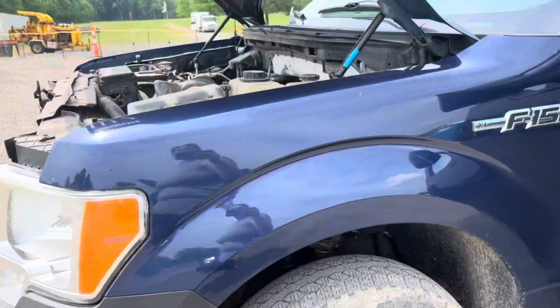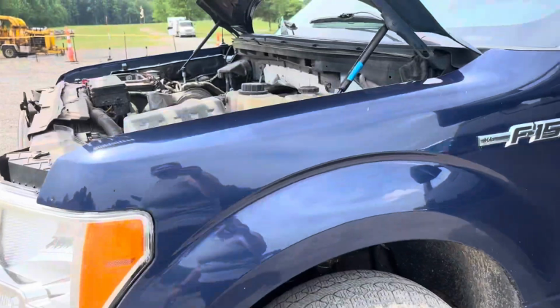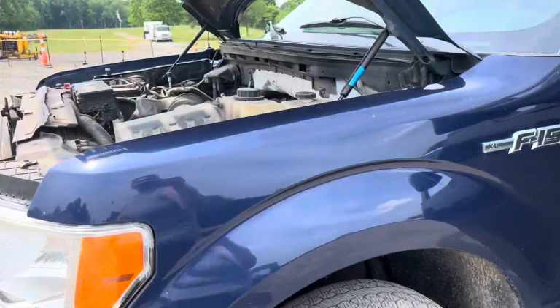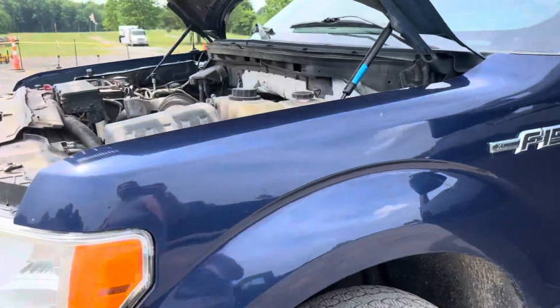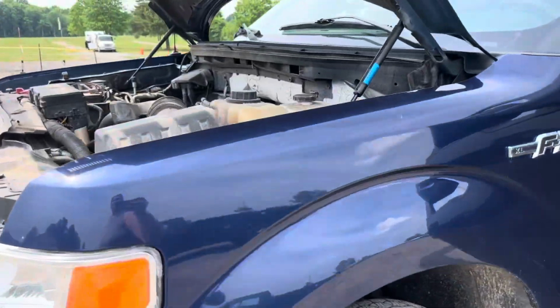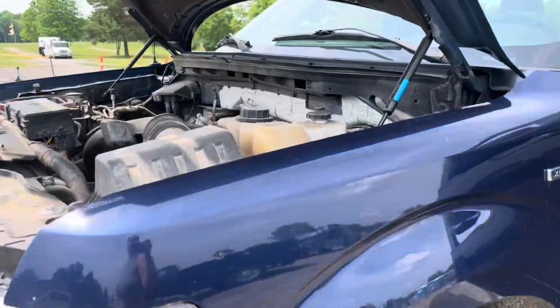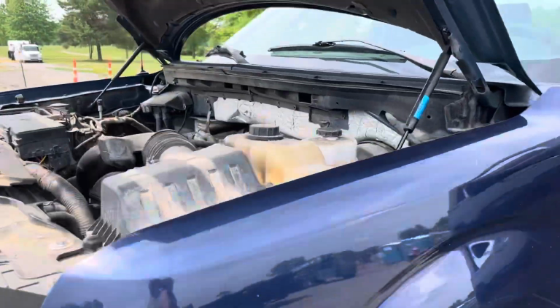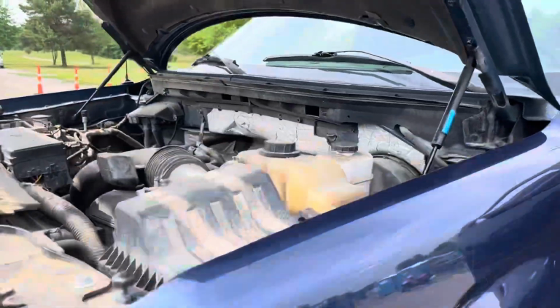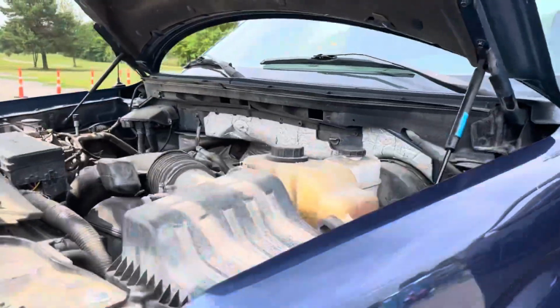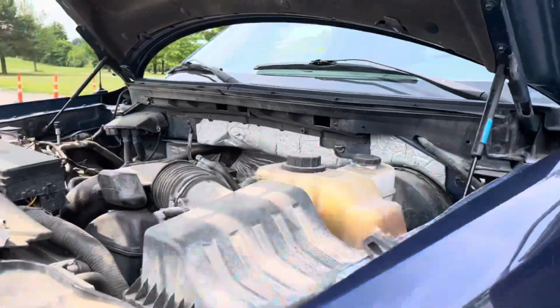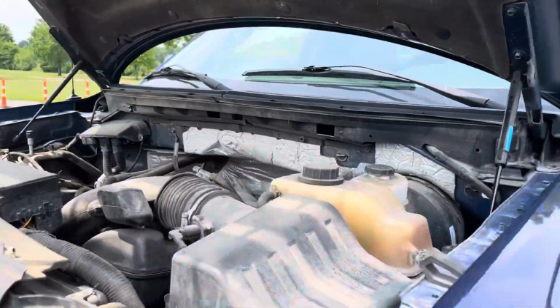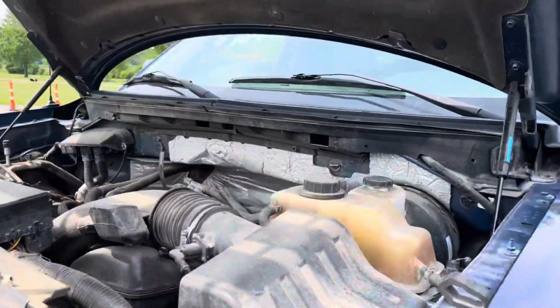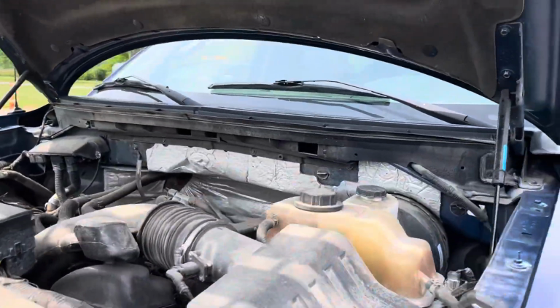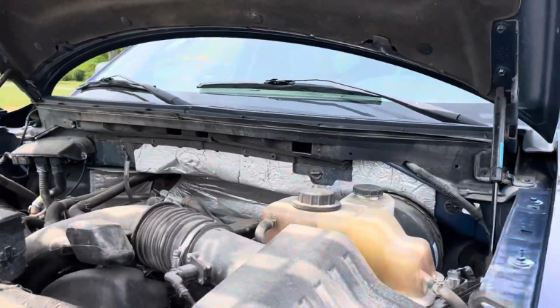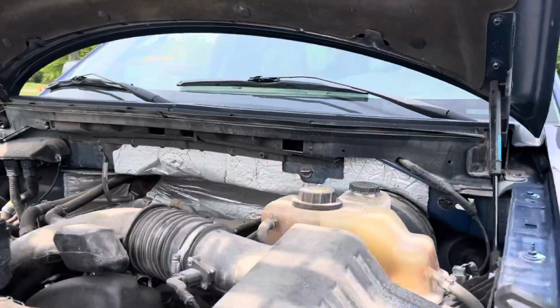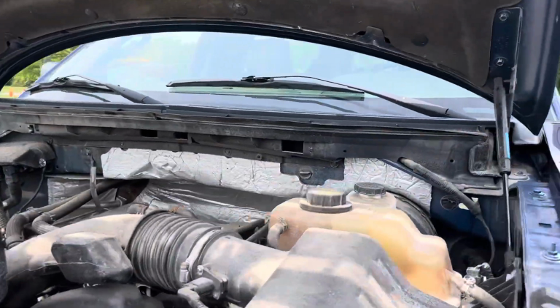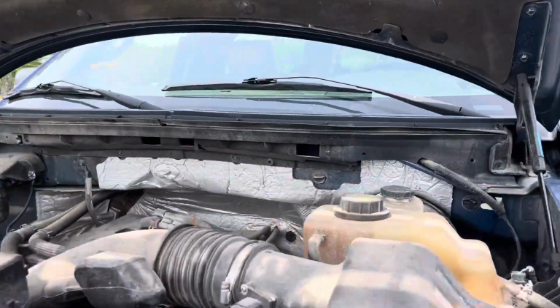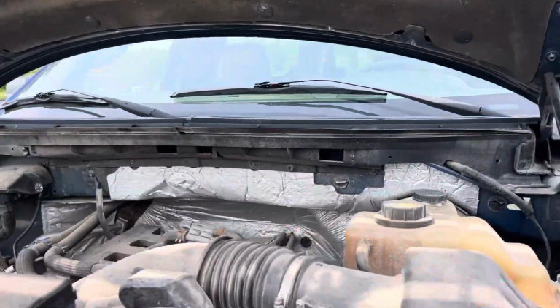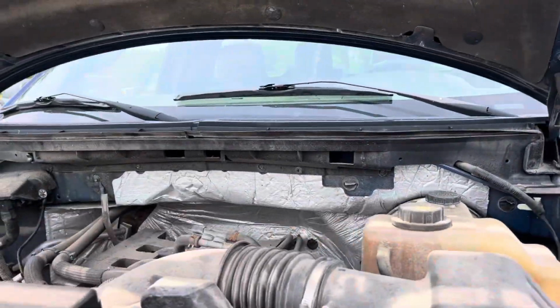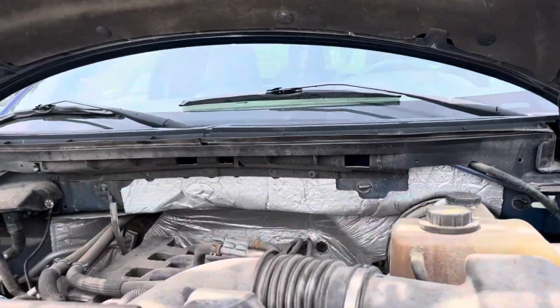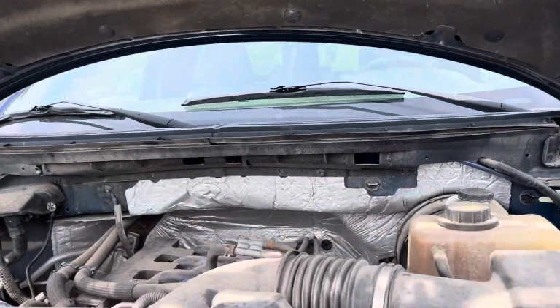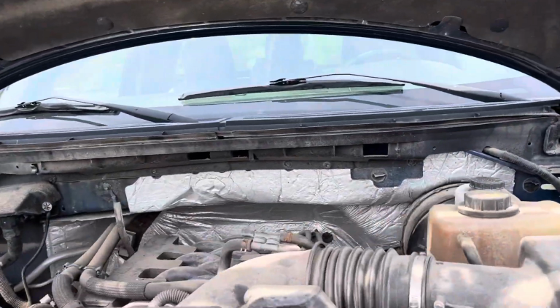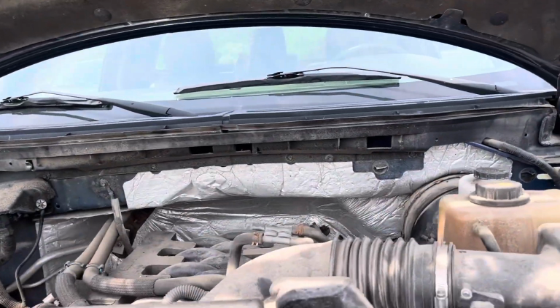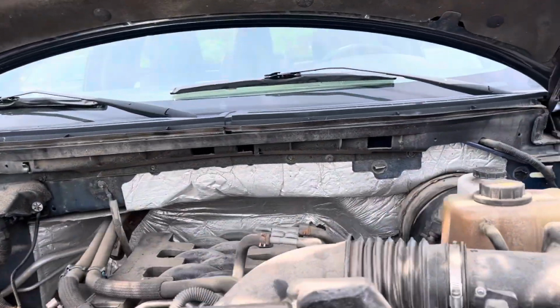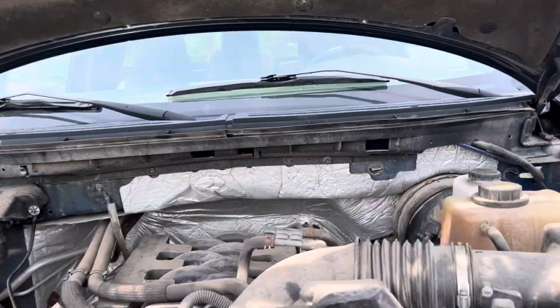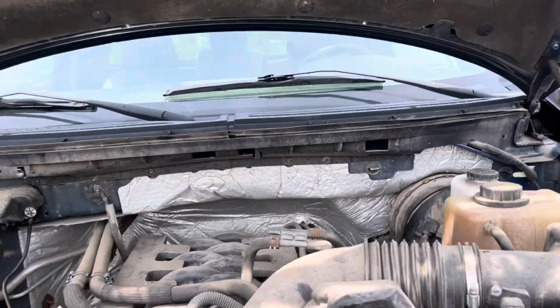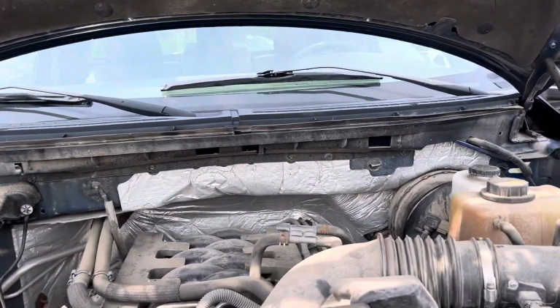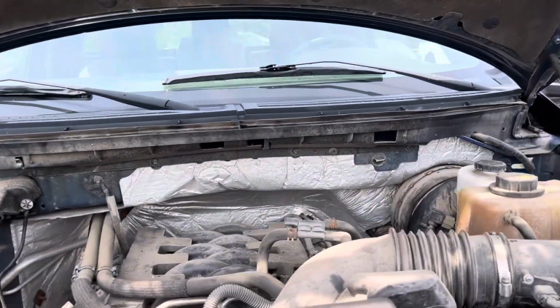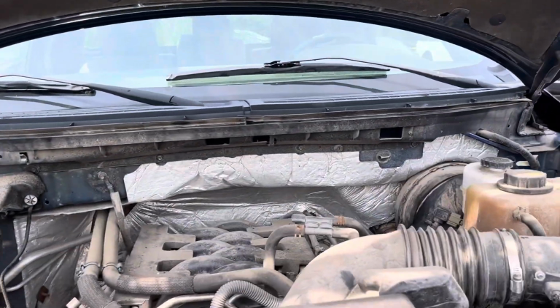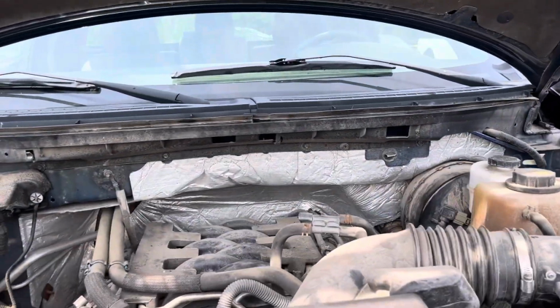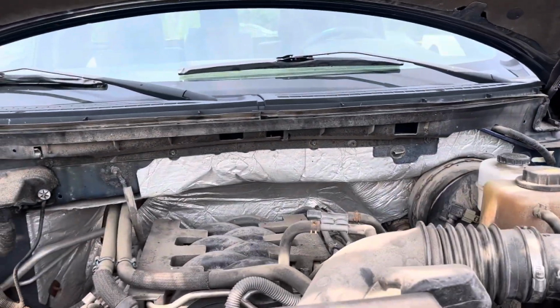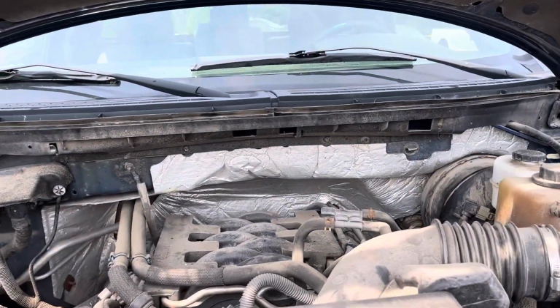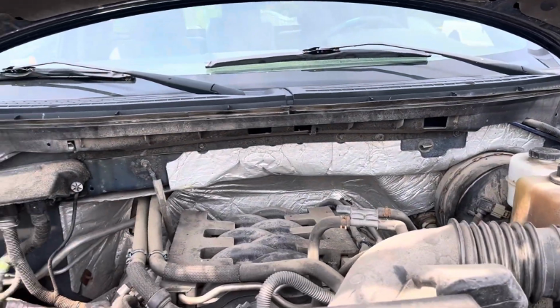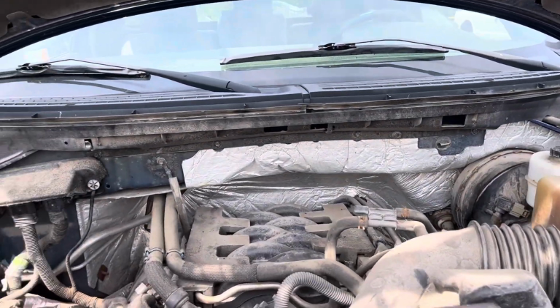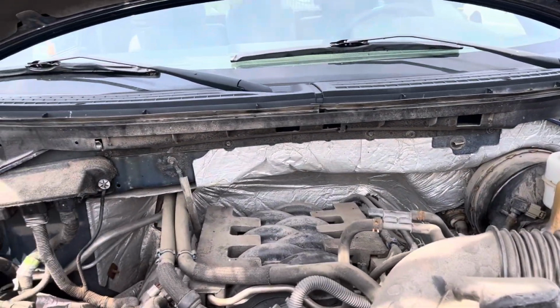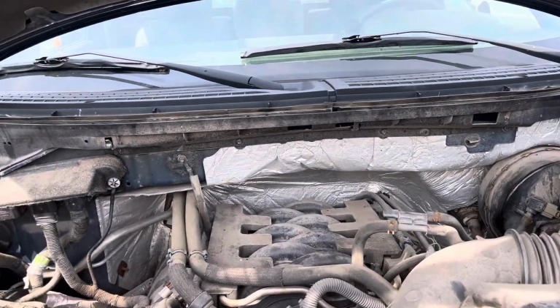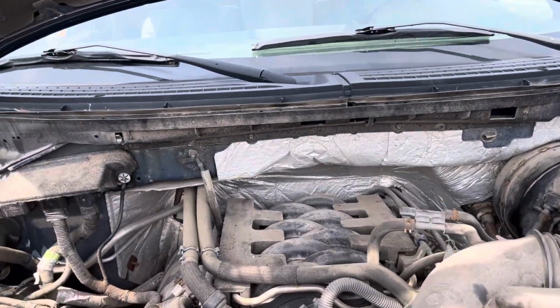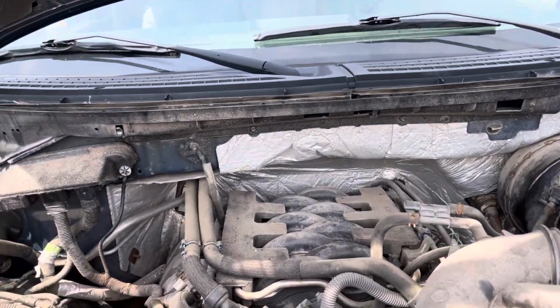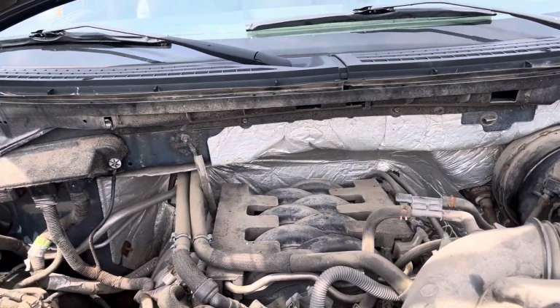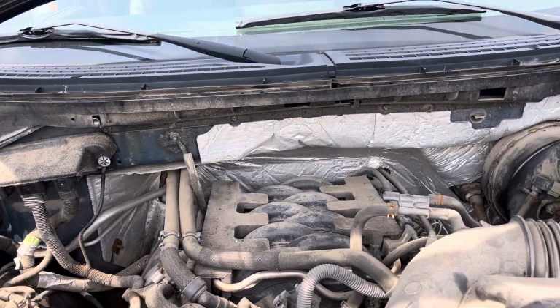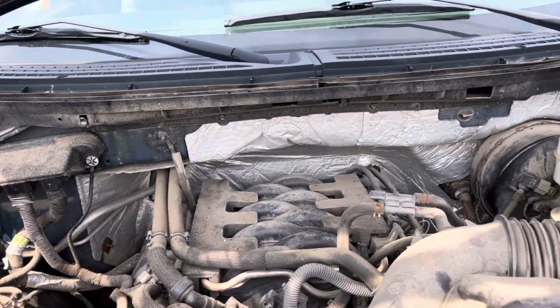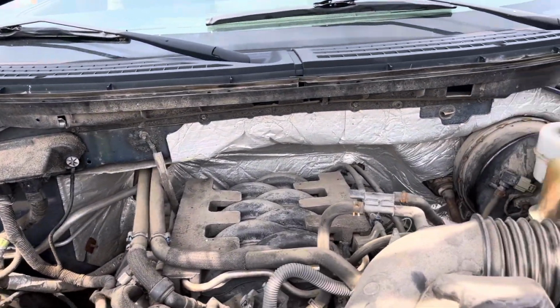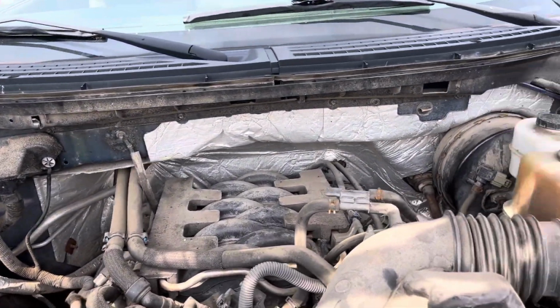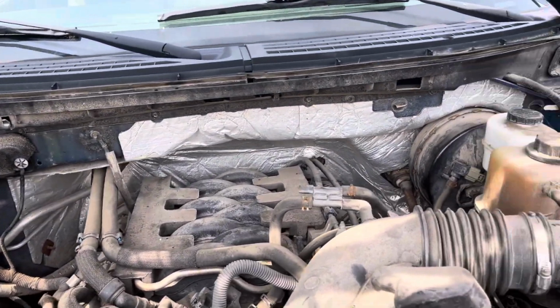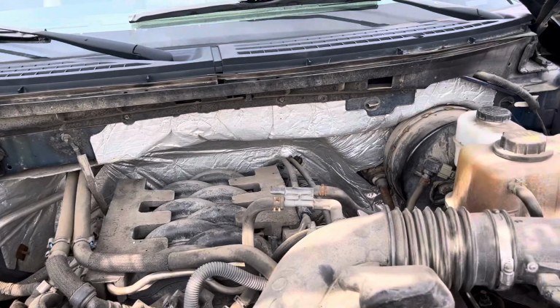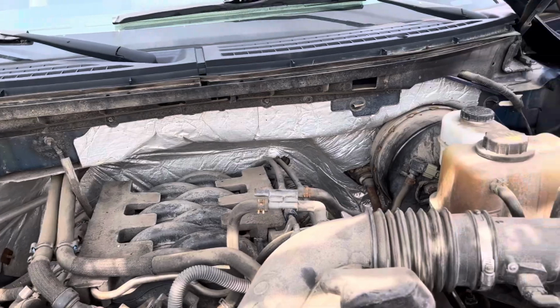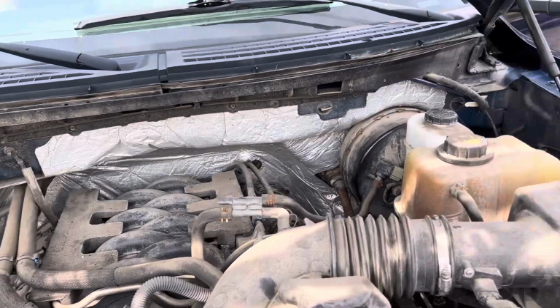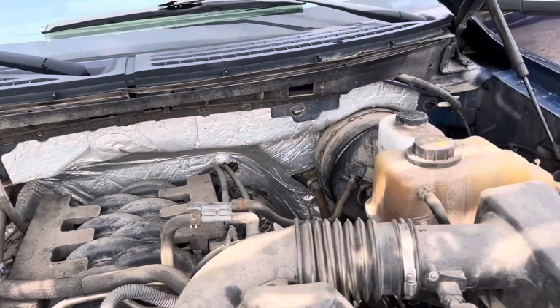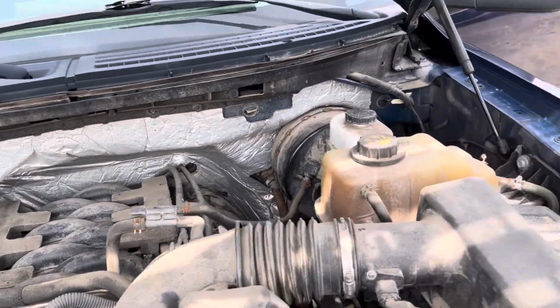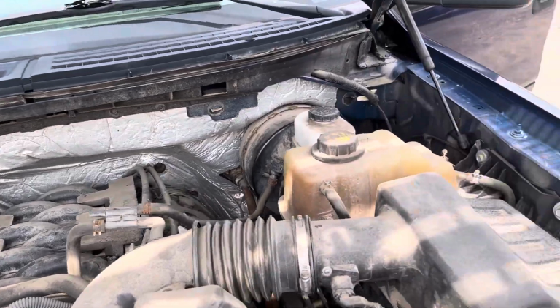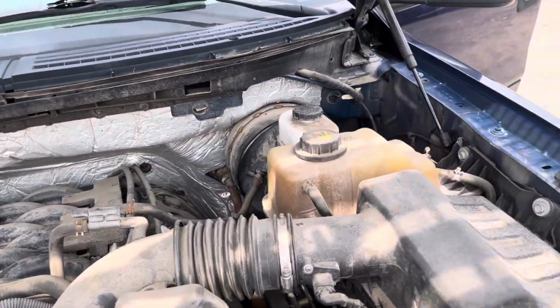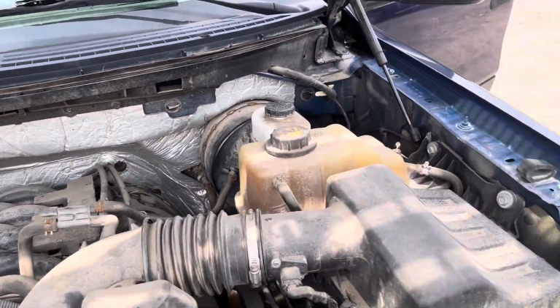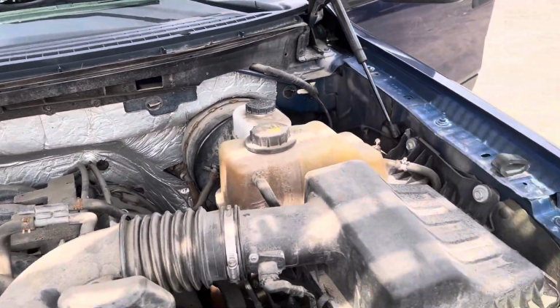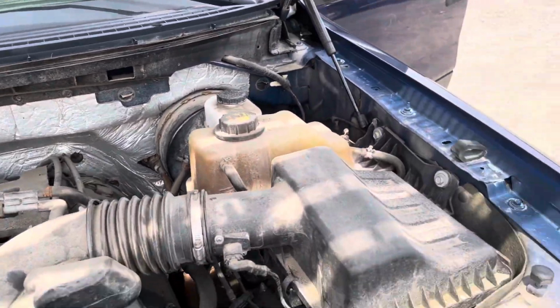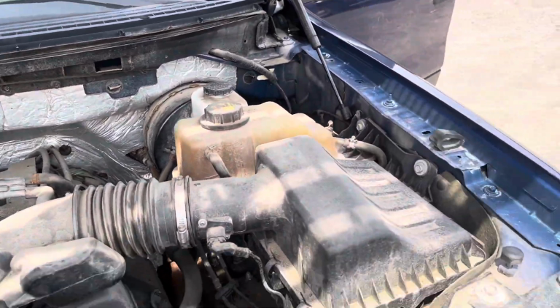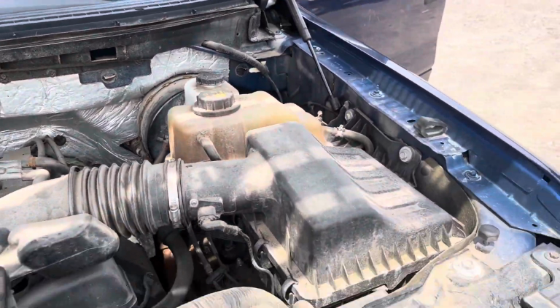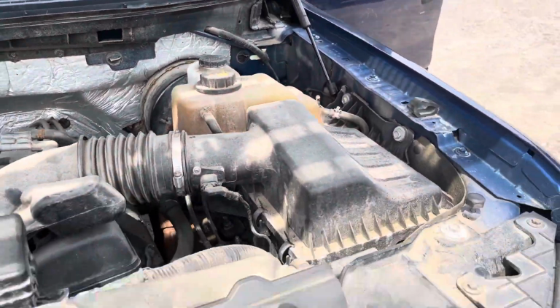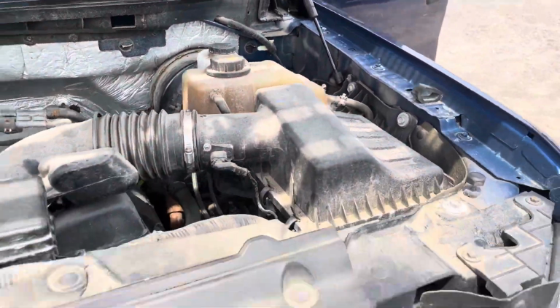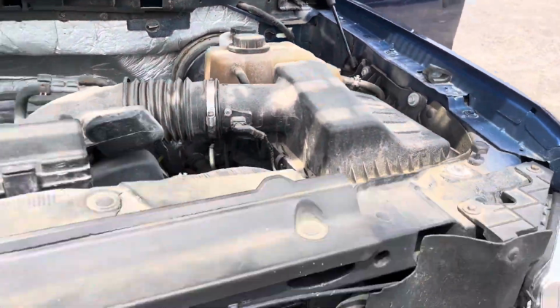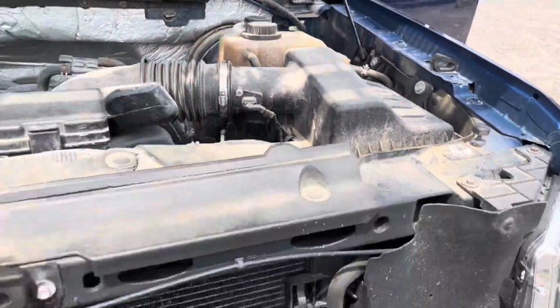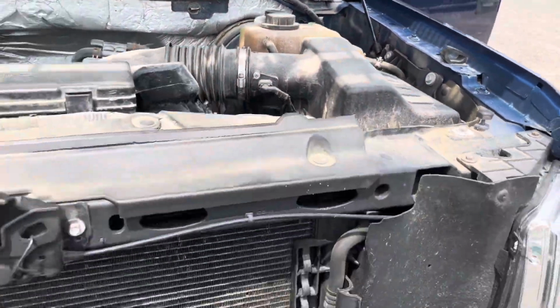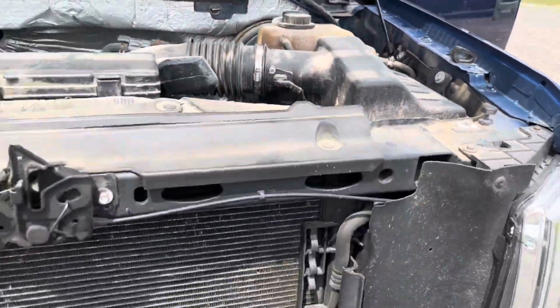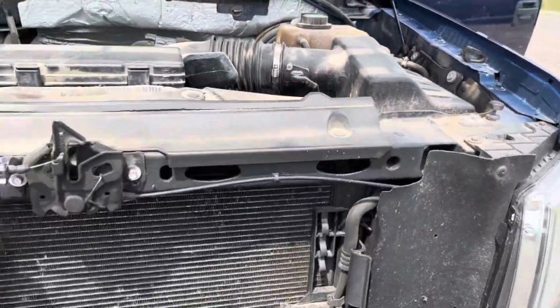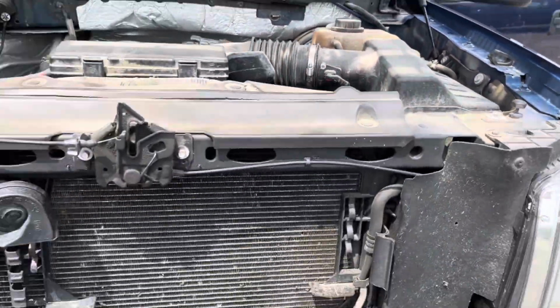Let's see what motor this has. A 5.0 — that's what it says. 5.0.